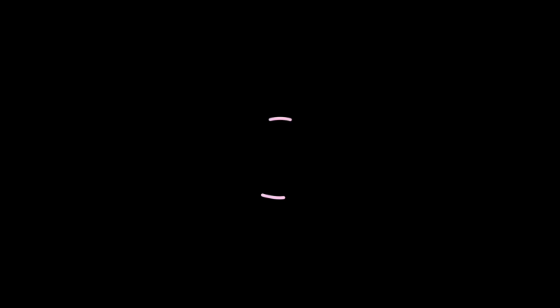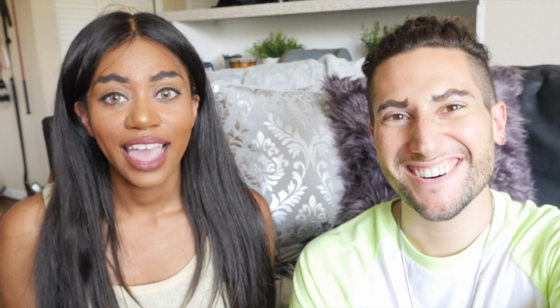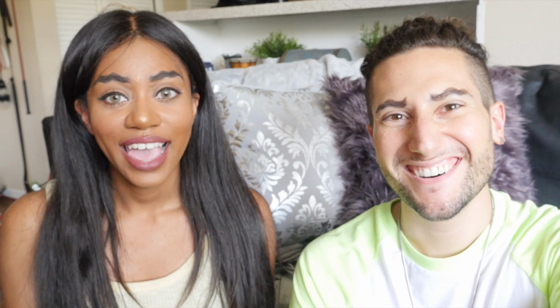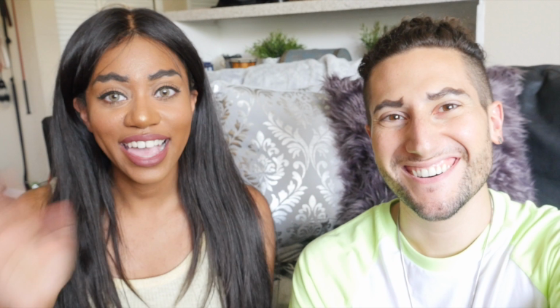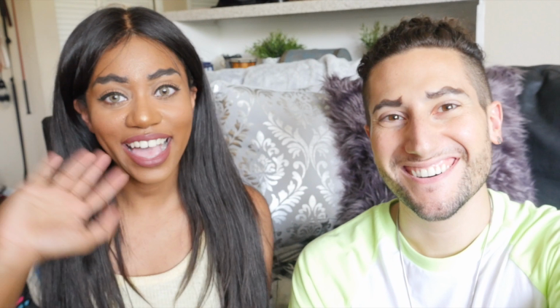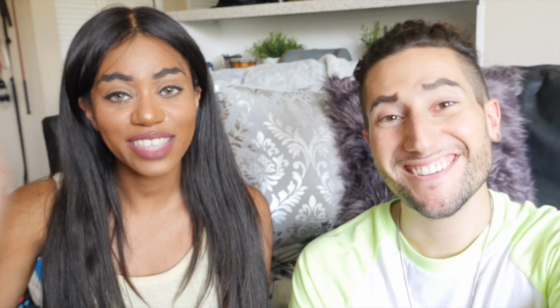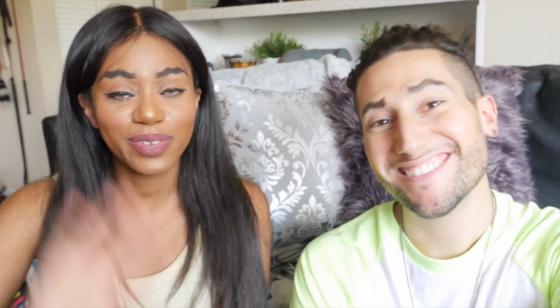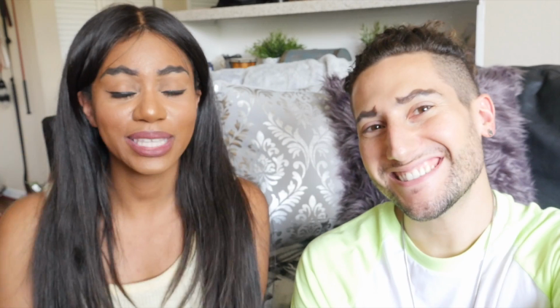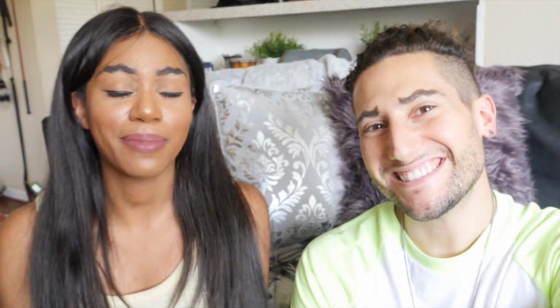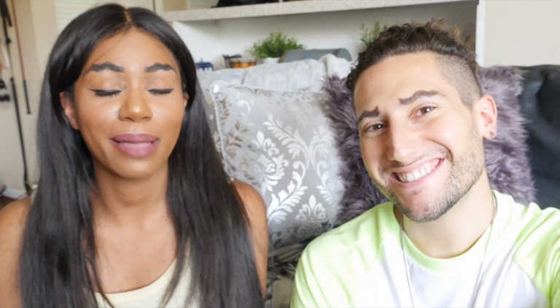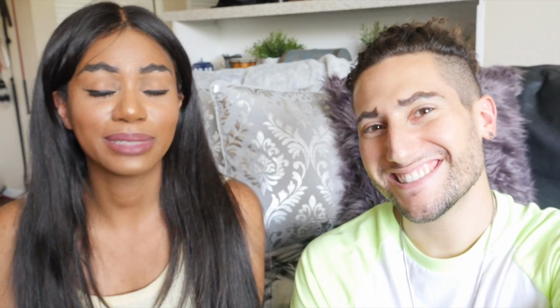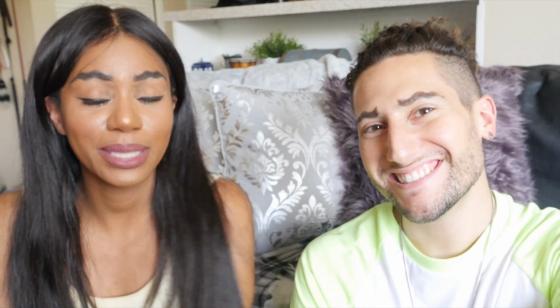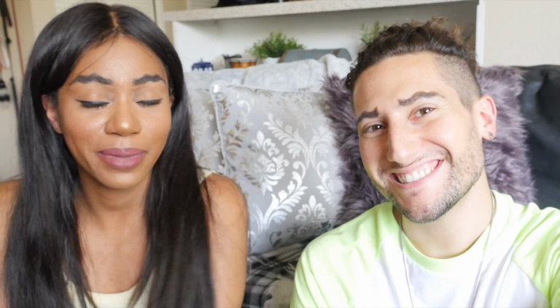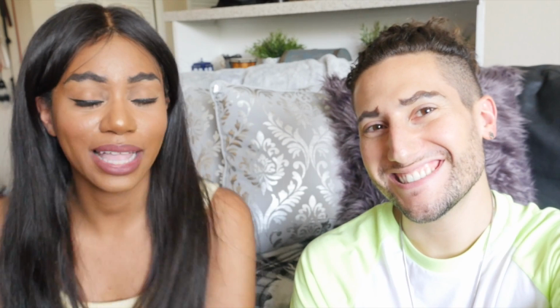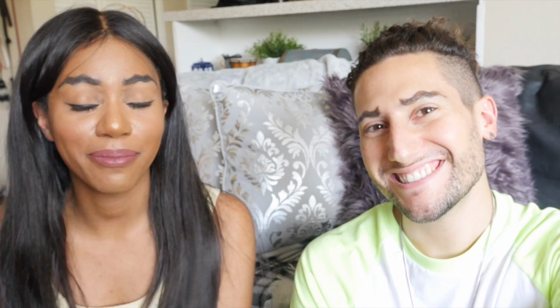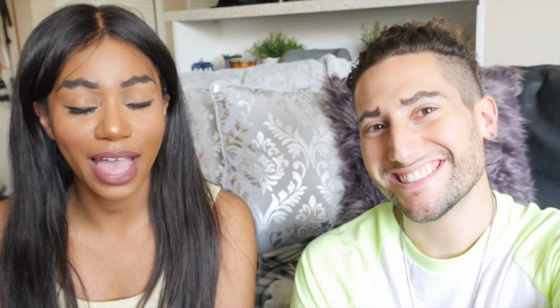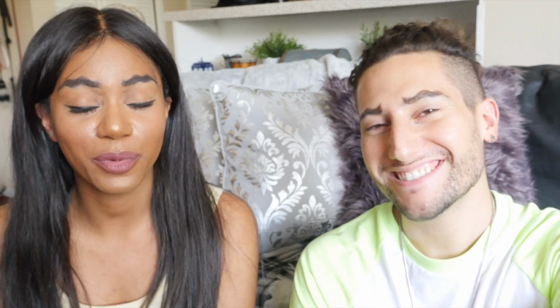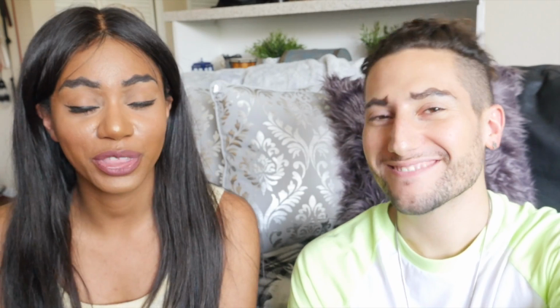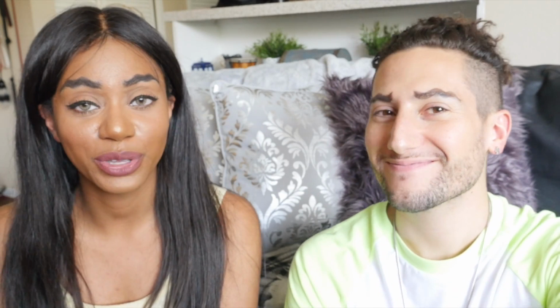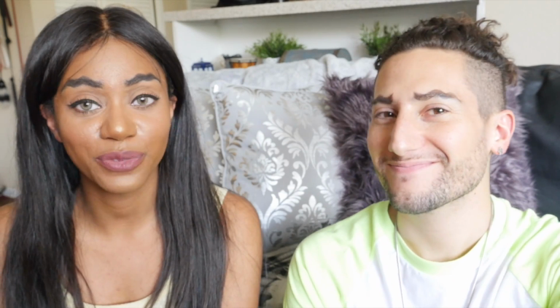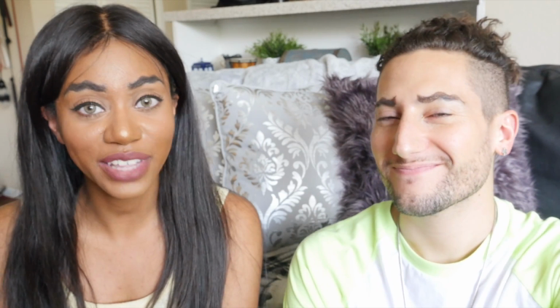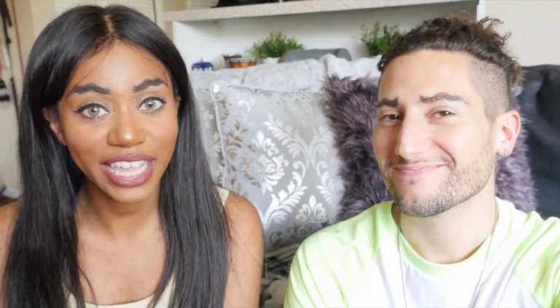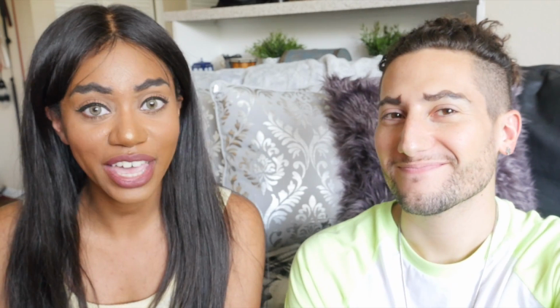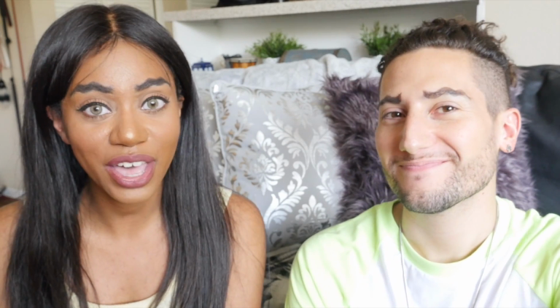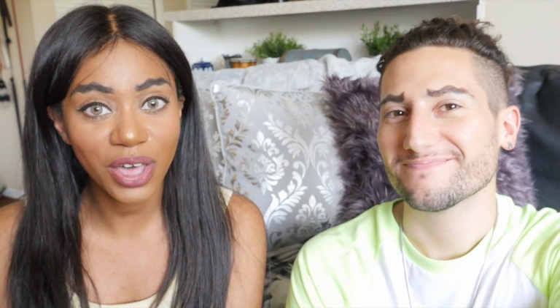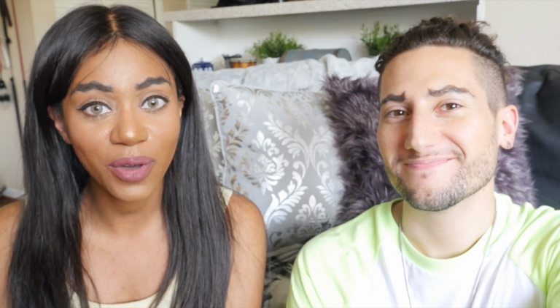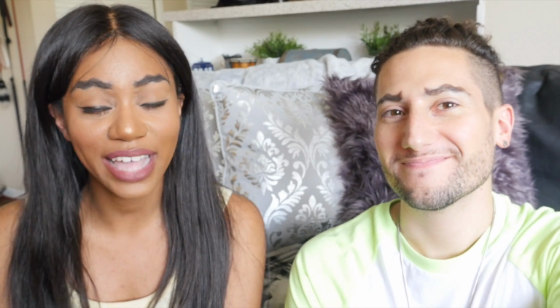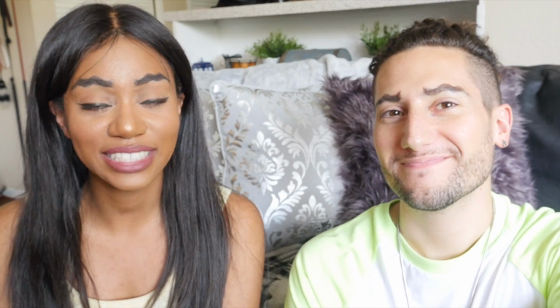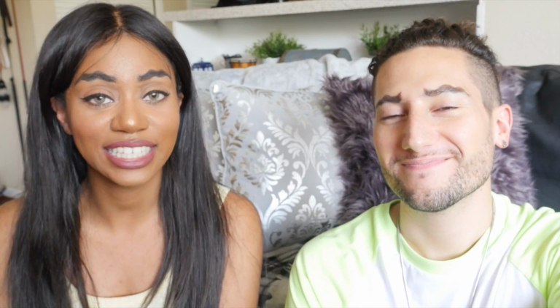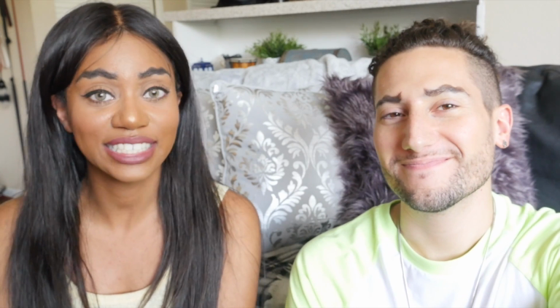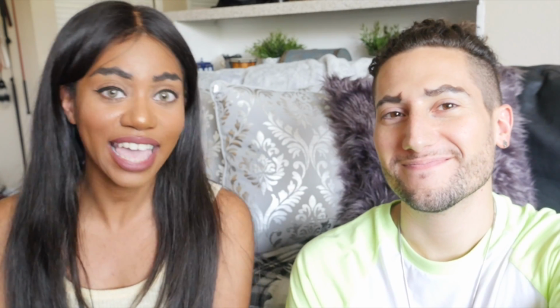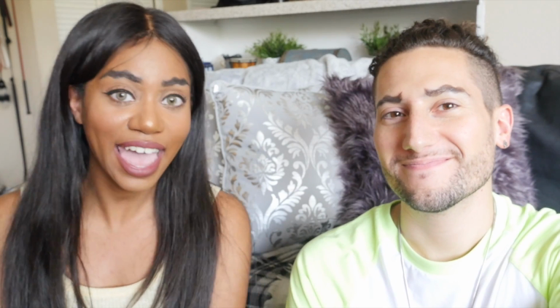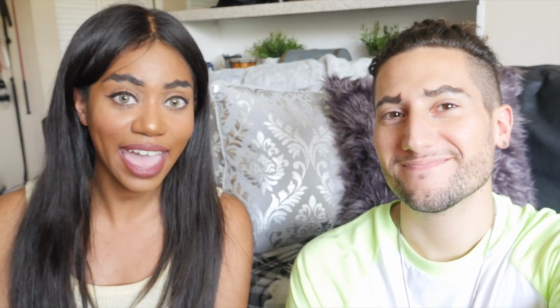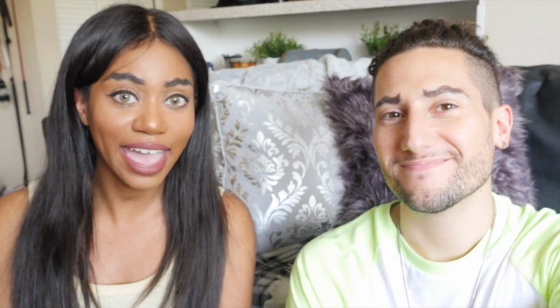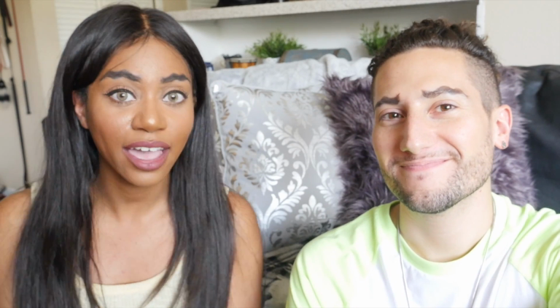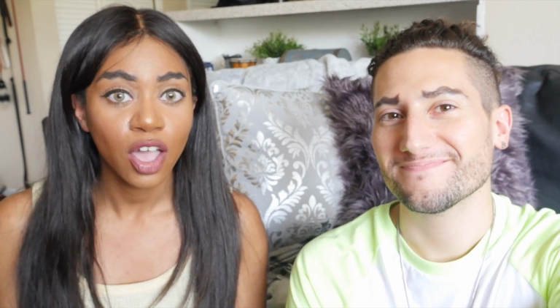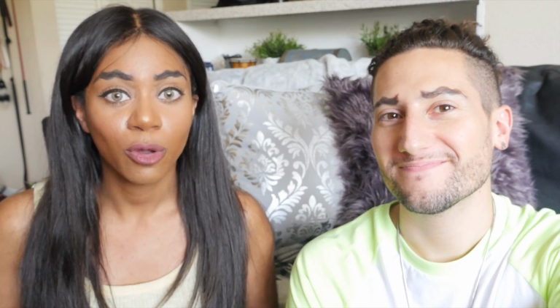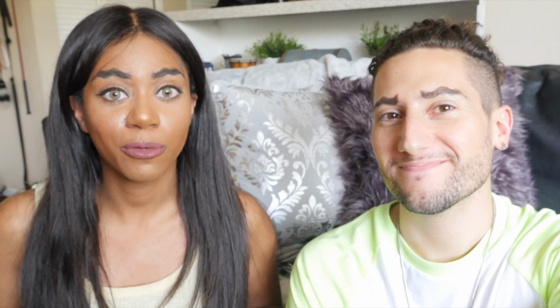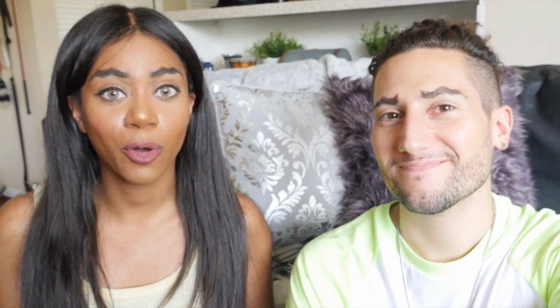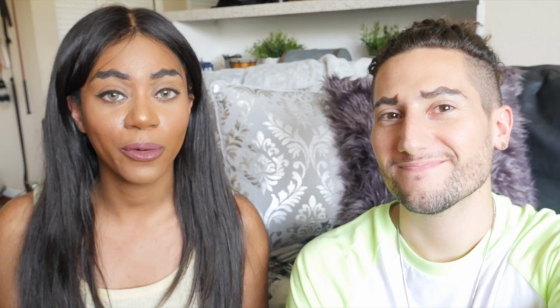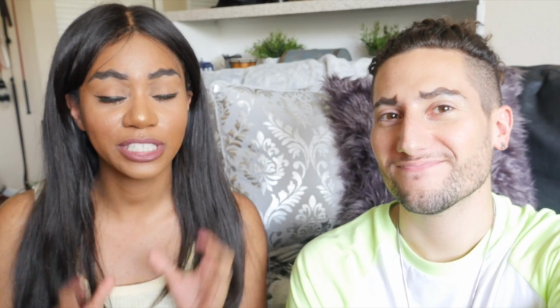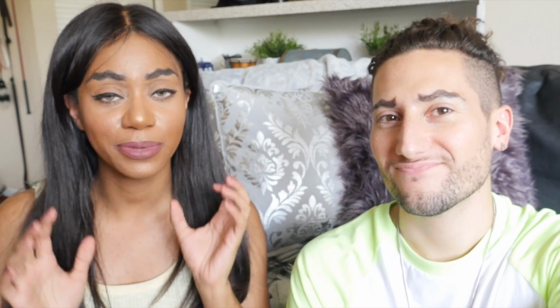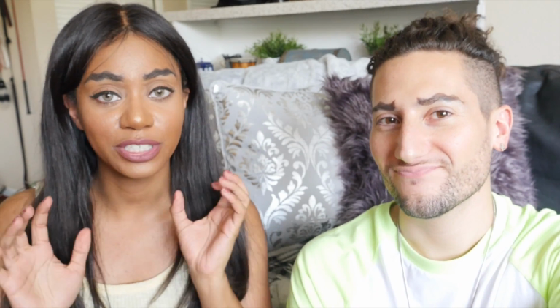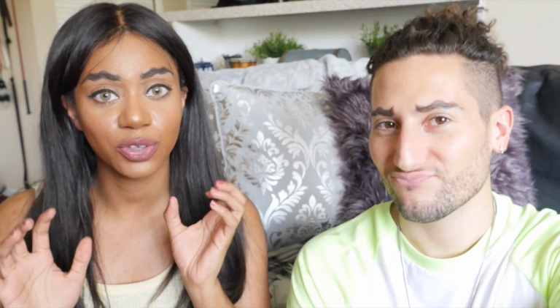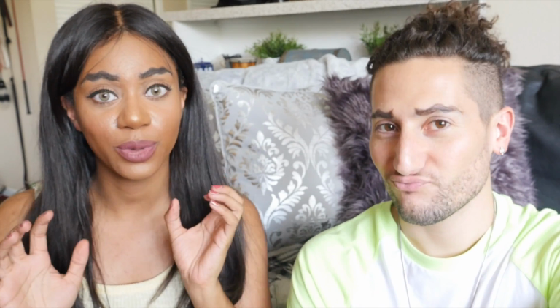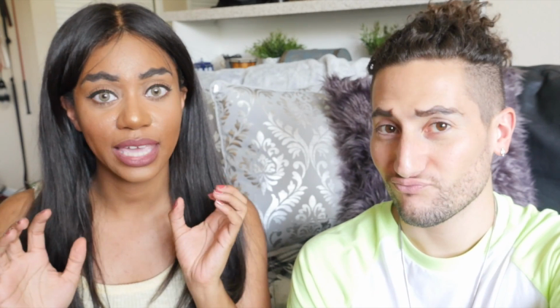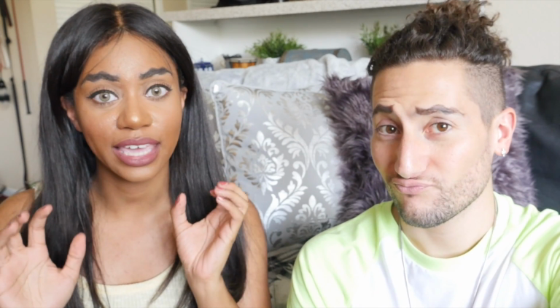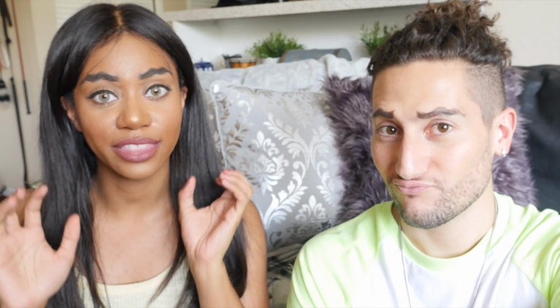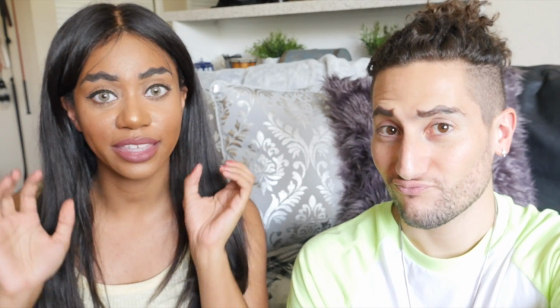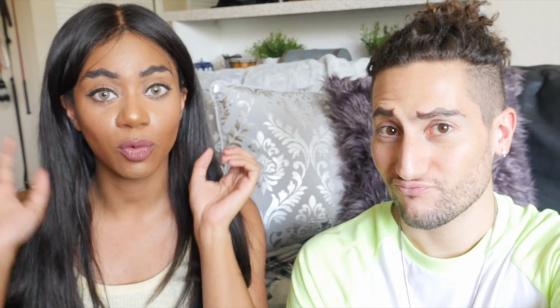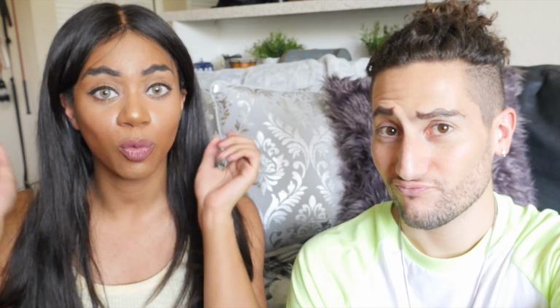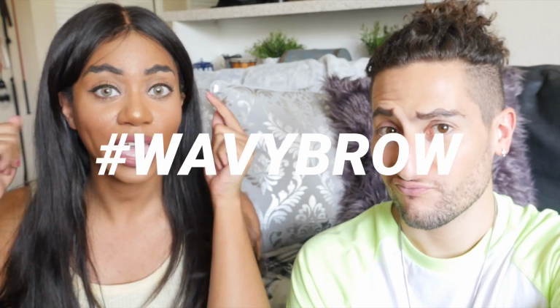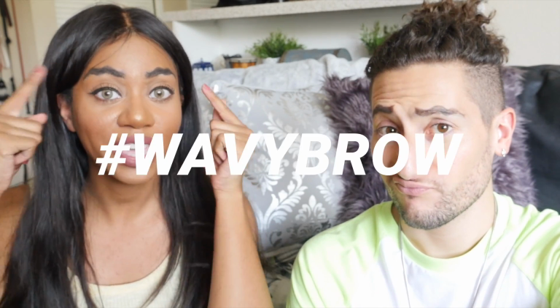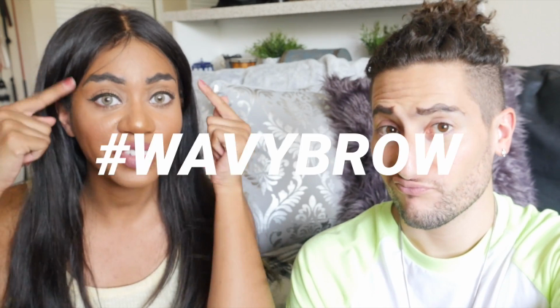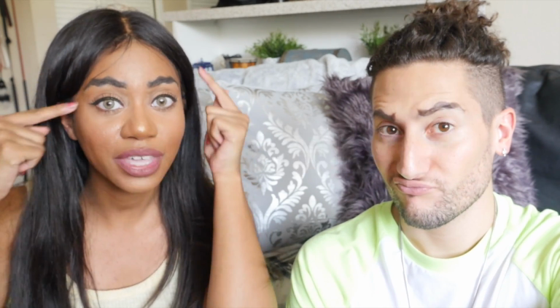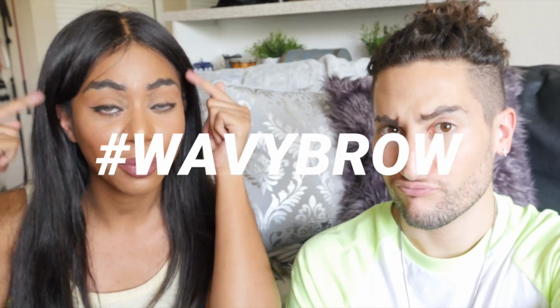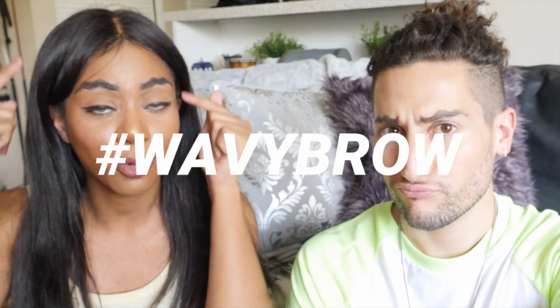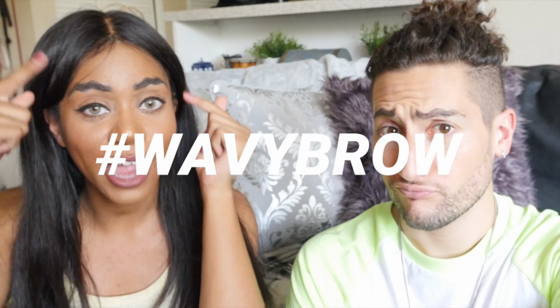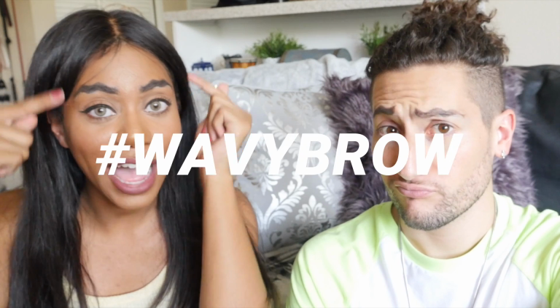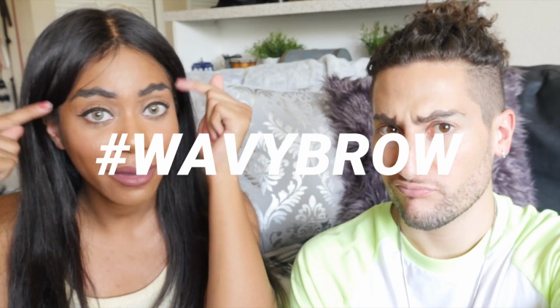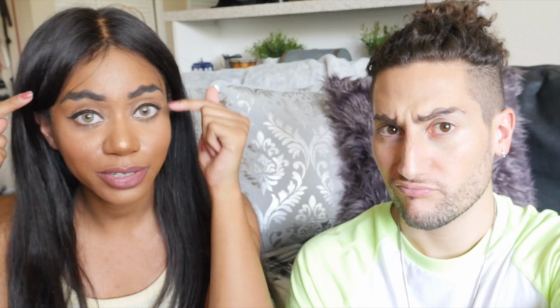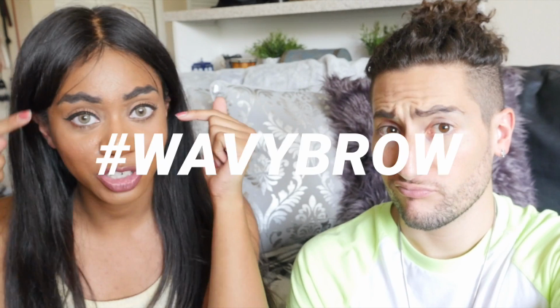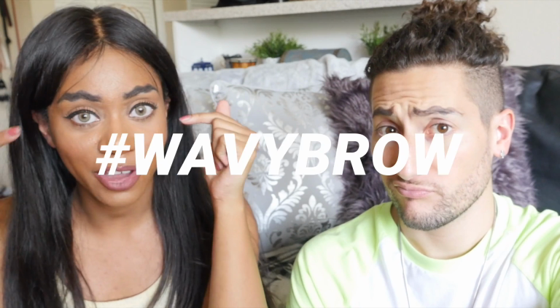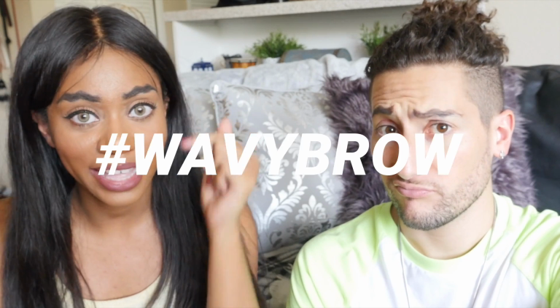Hey guys, what's up? I'm Tima and I'm back with a new video. Today we're going to be doing the wavy brow trend.